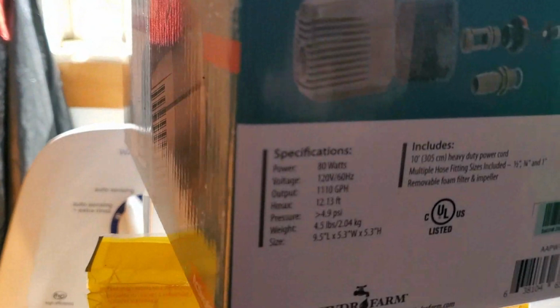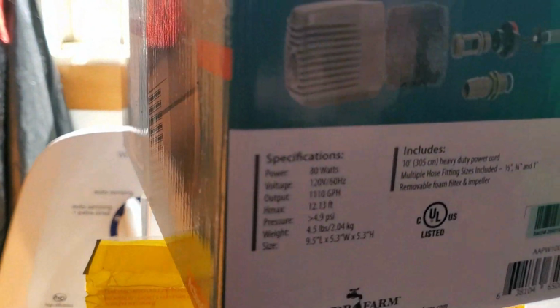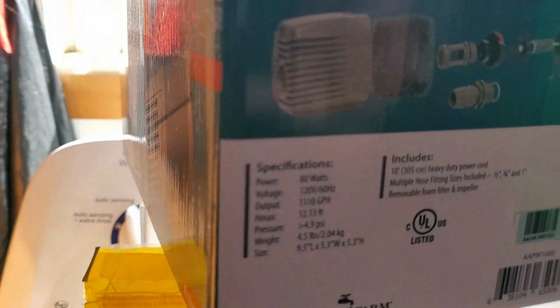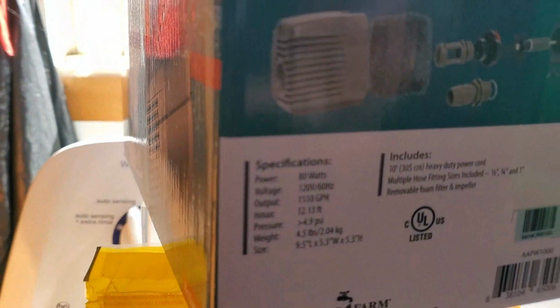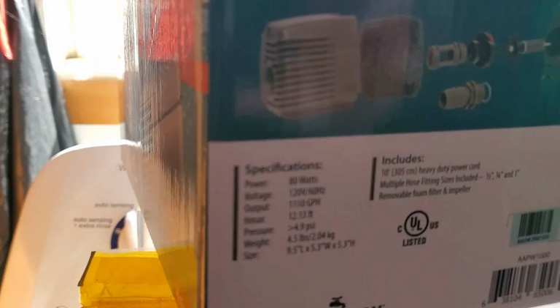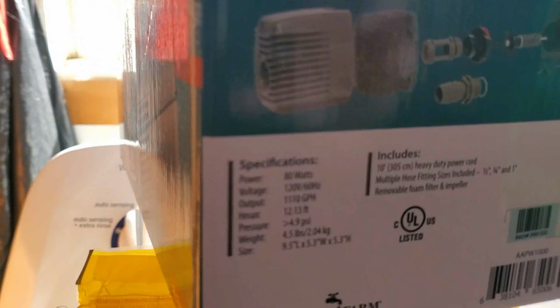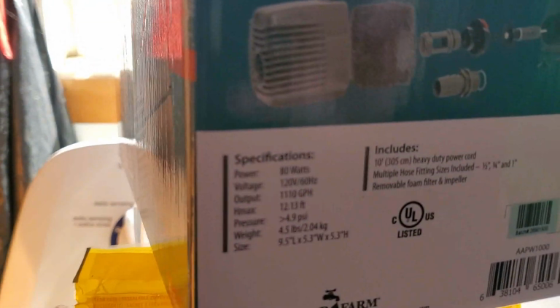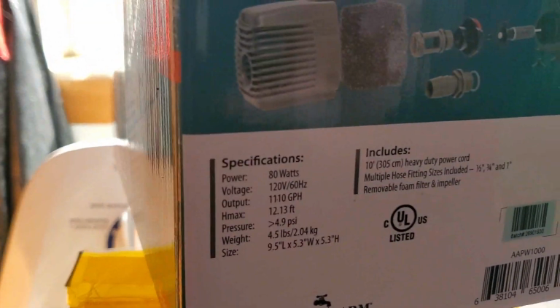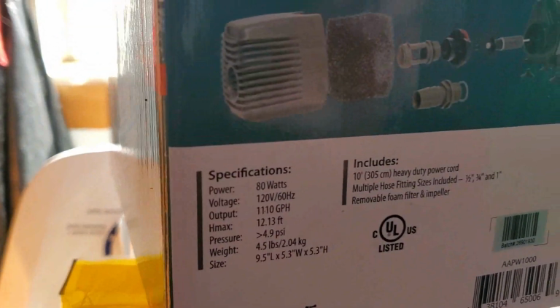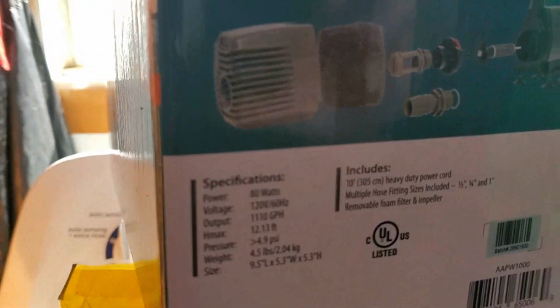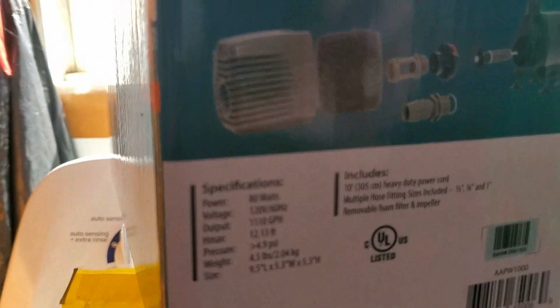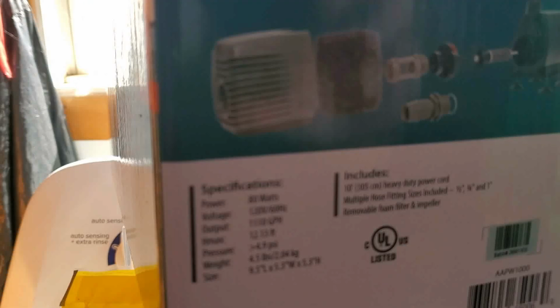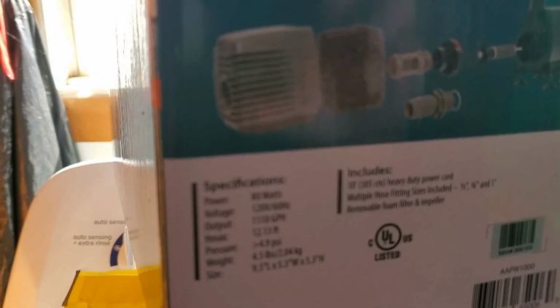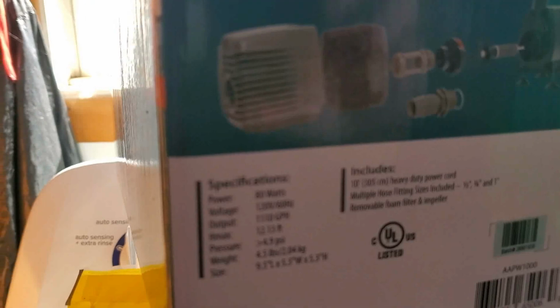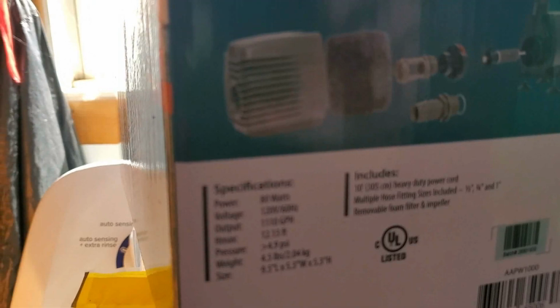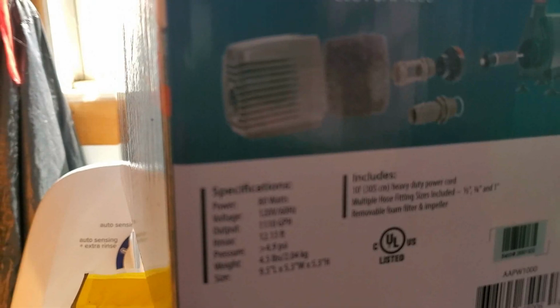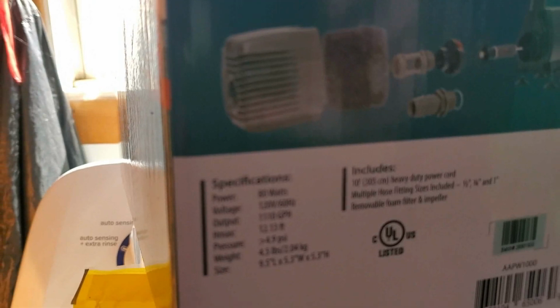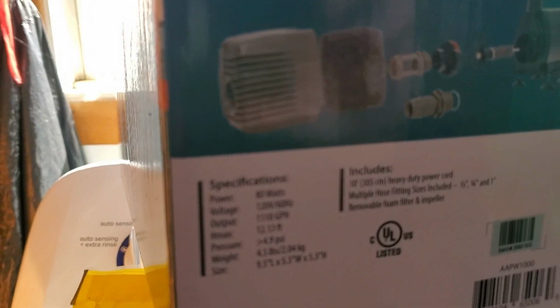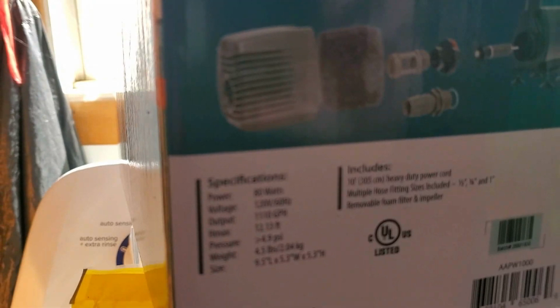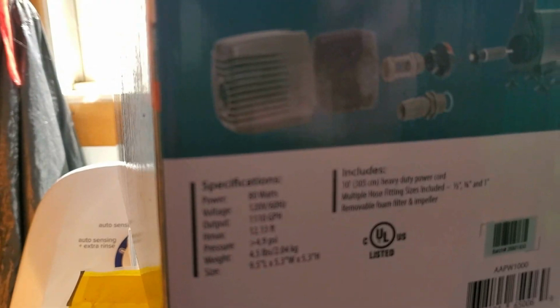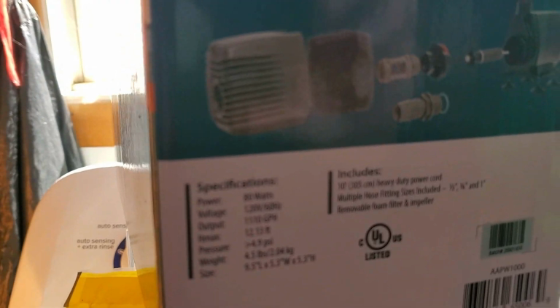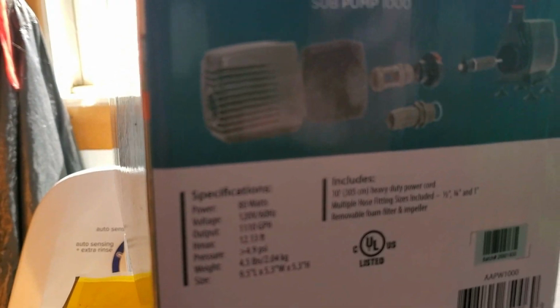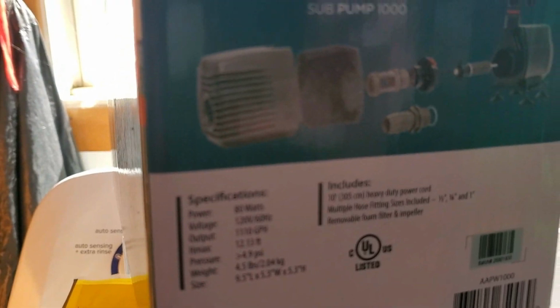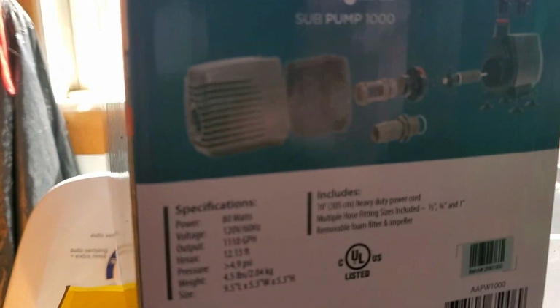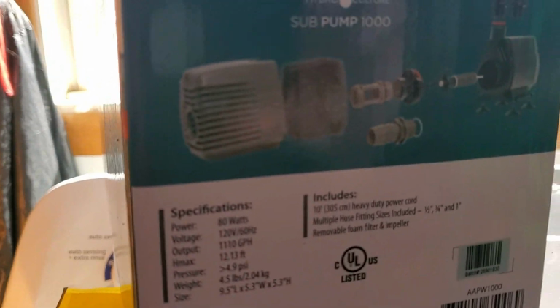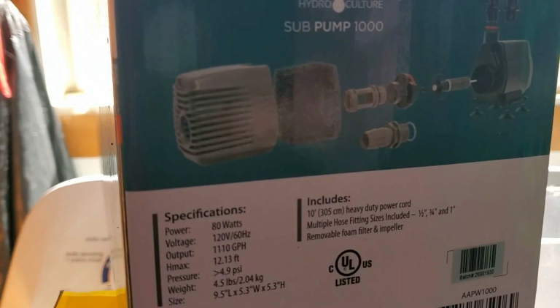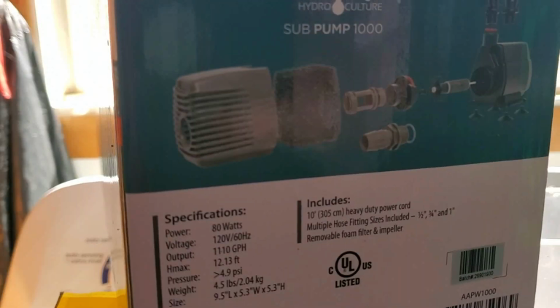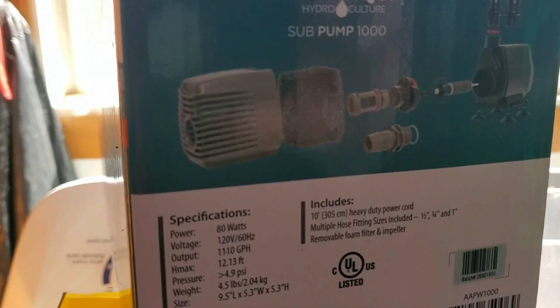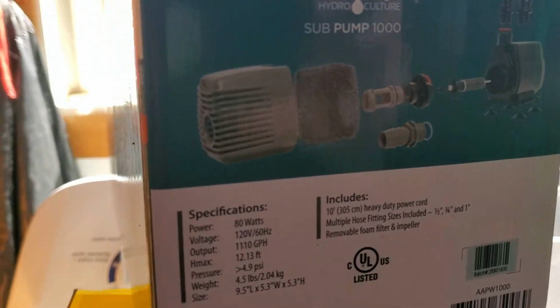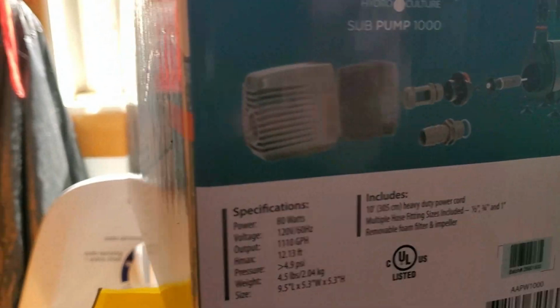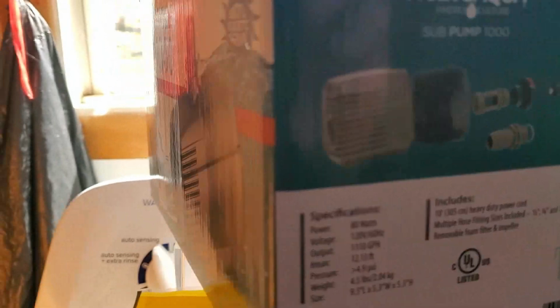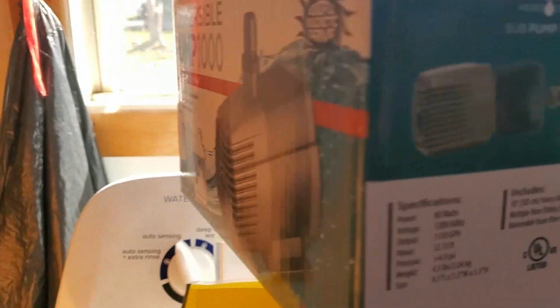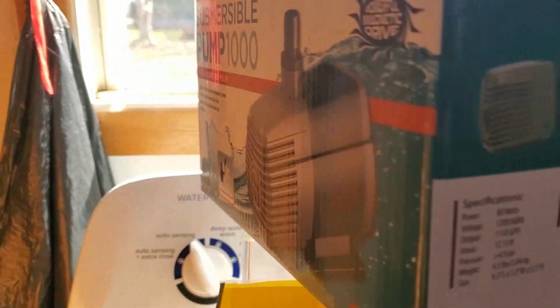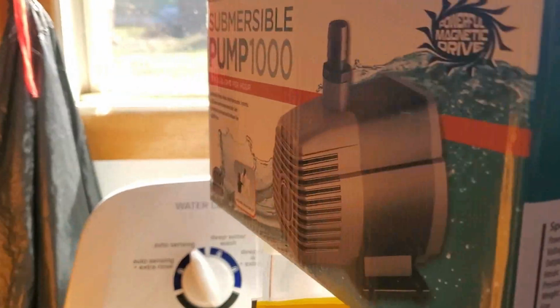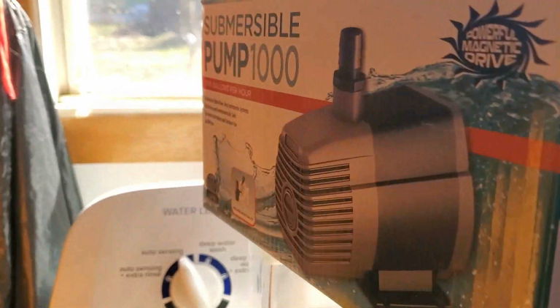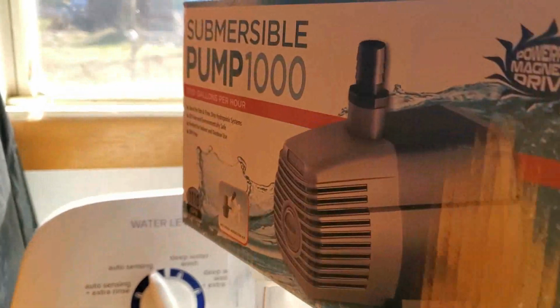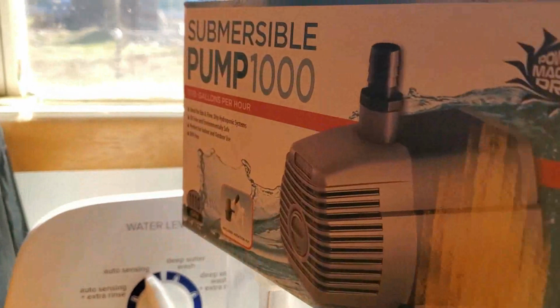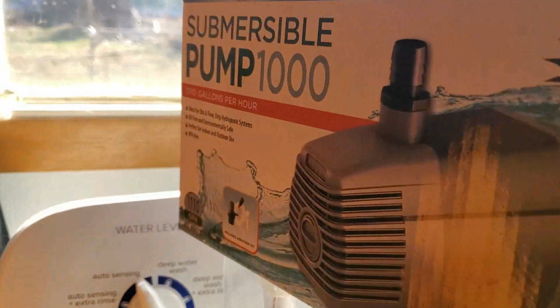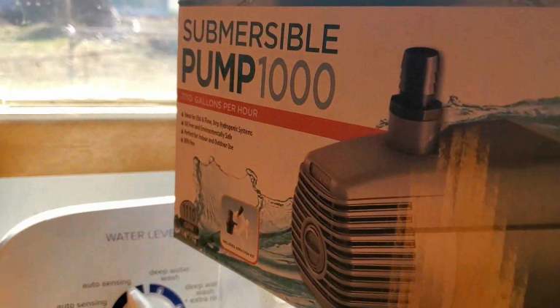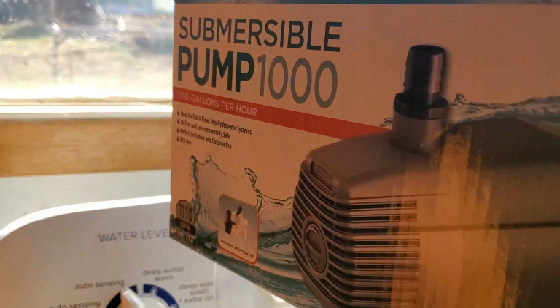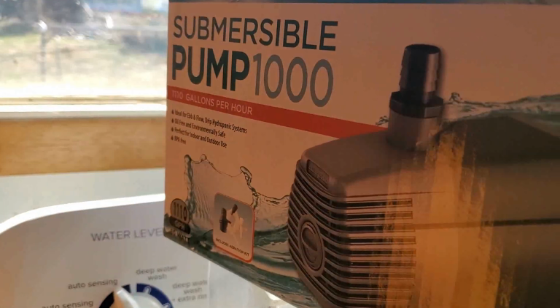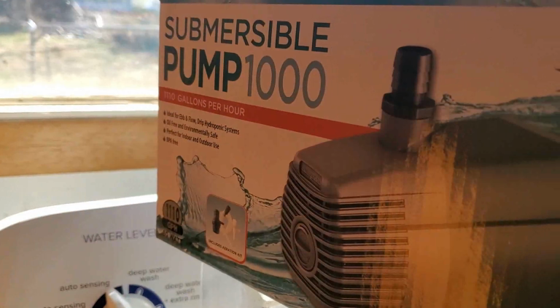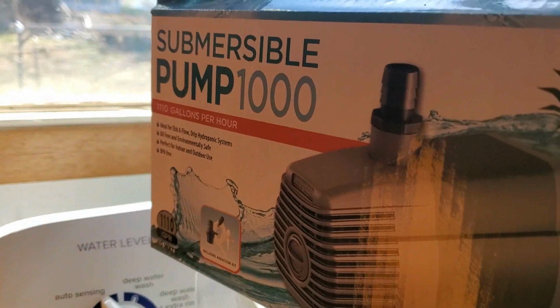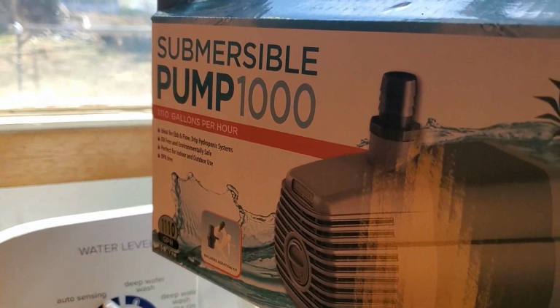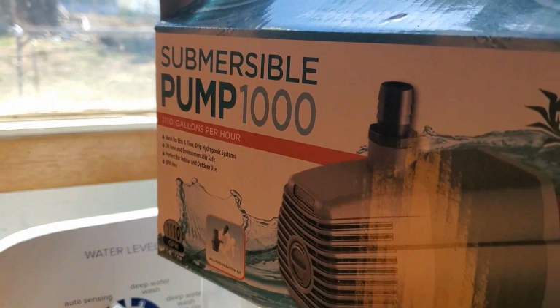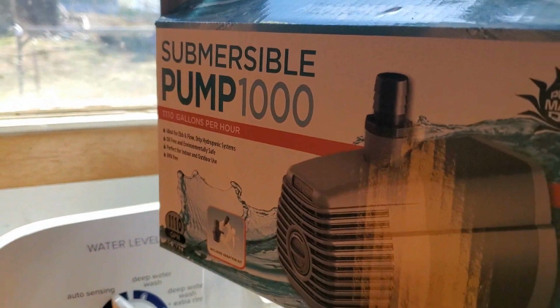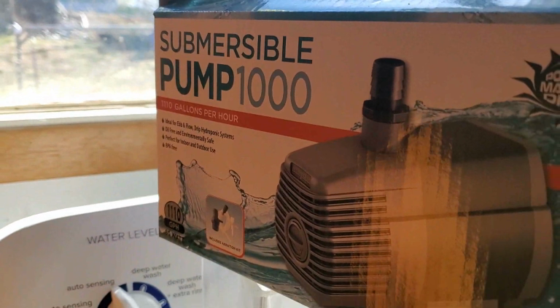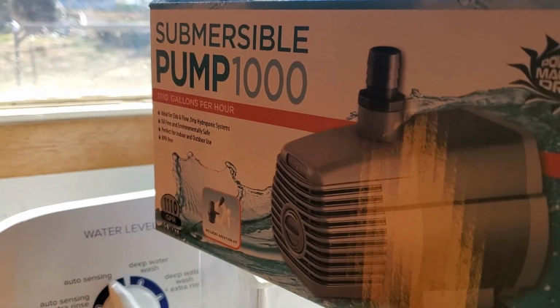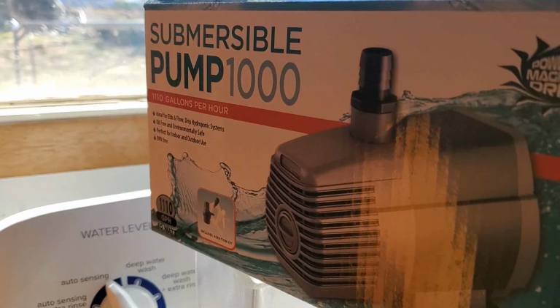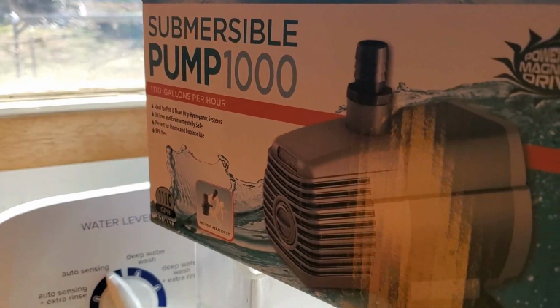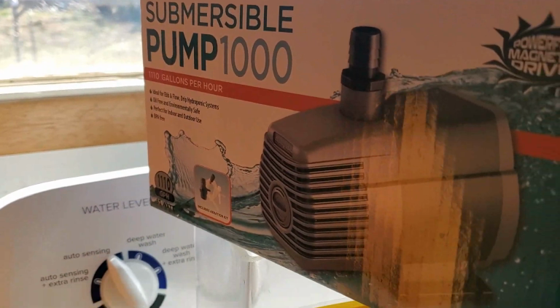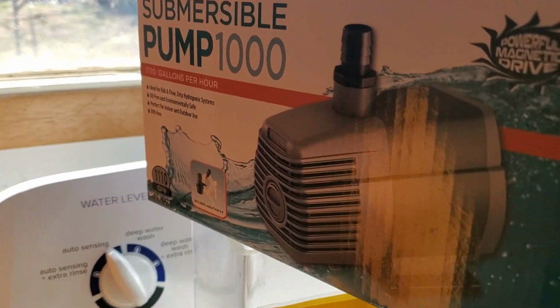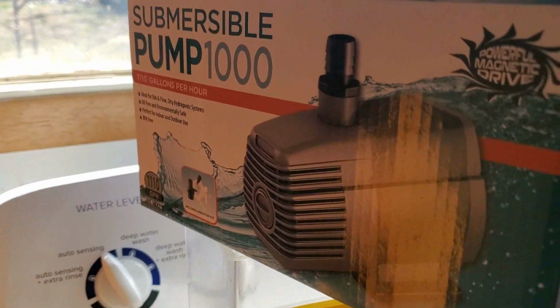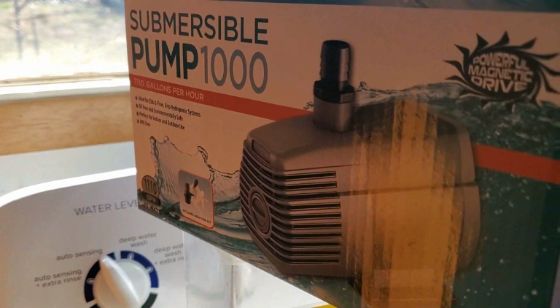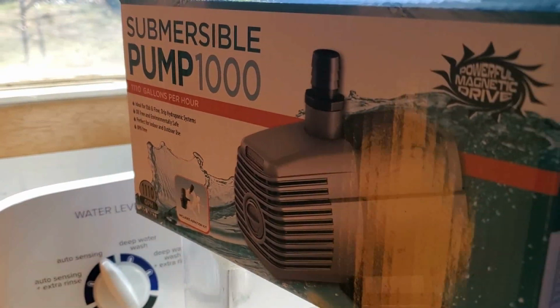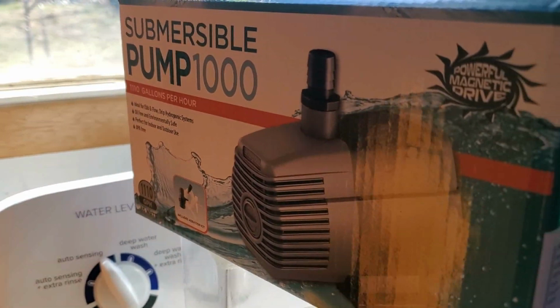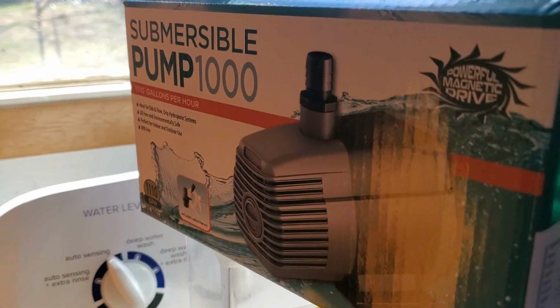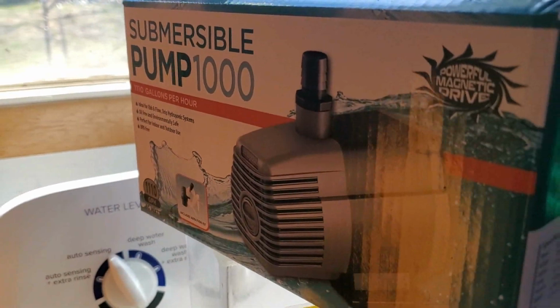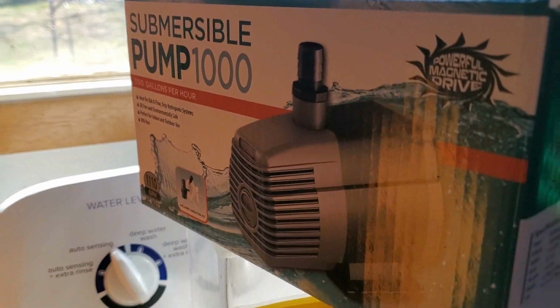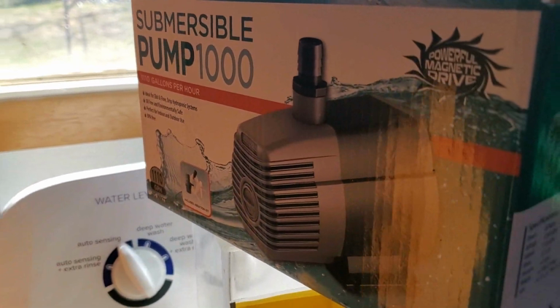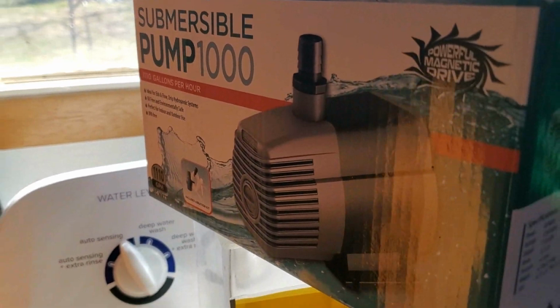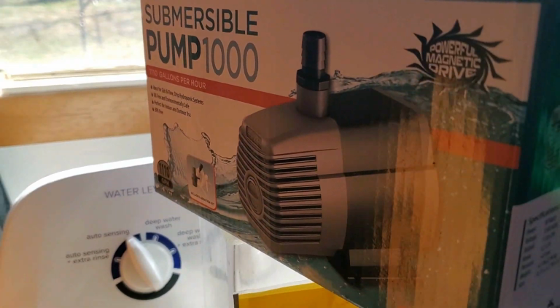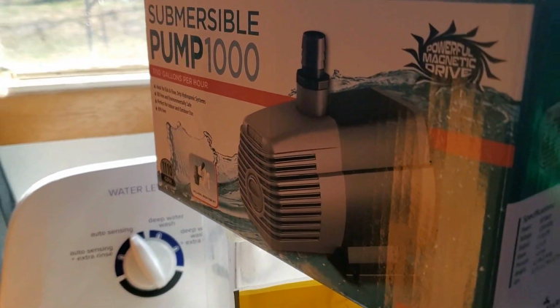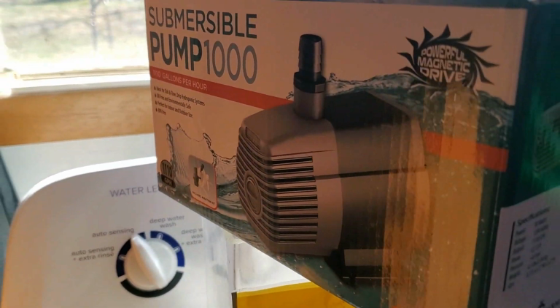That's the box. It's a nice pump. I got it from Amazon.